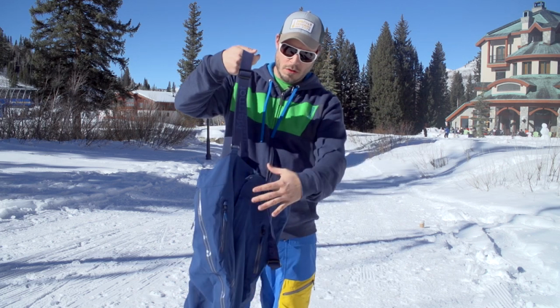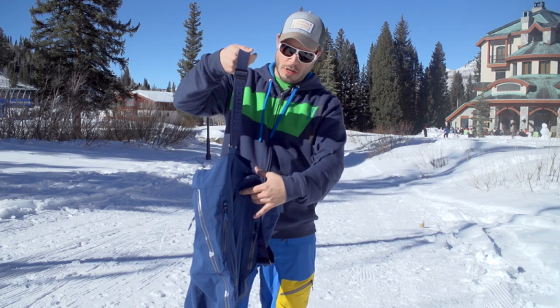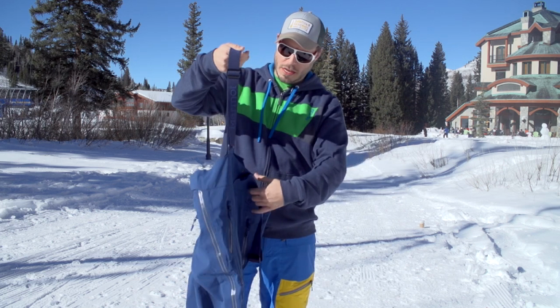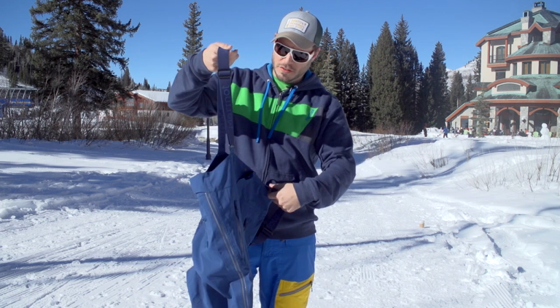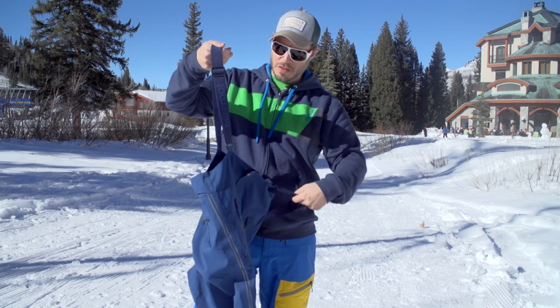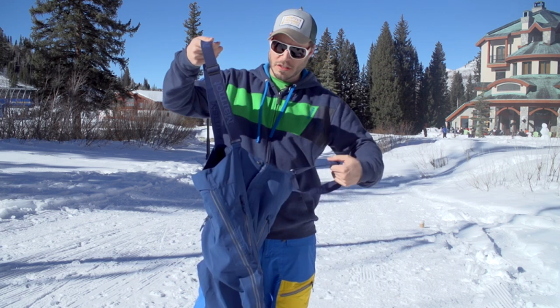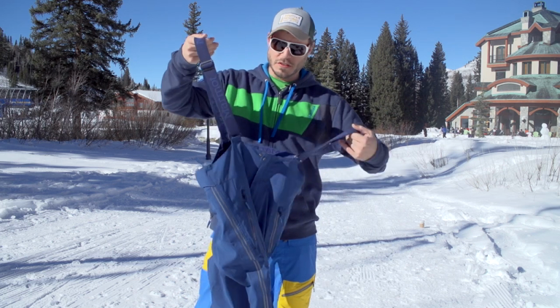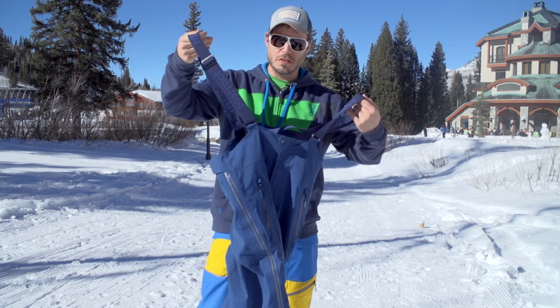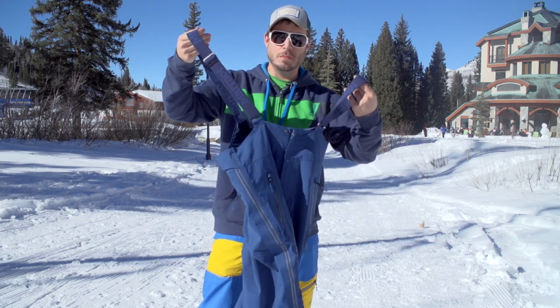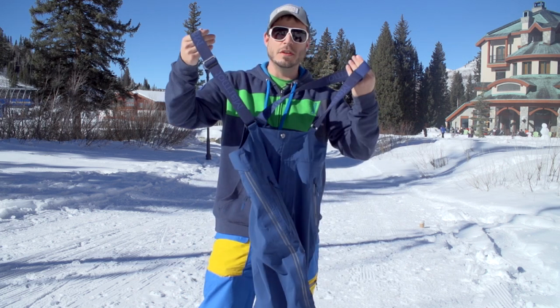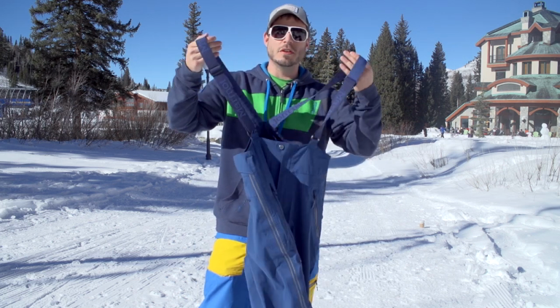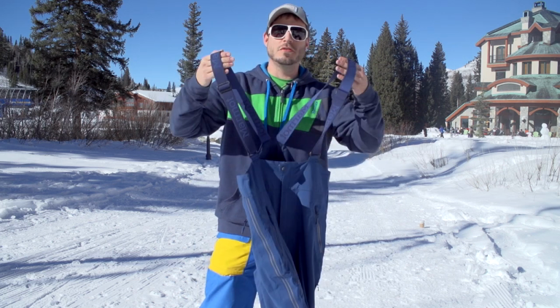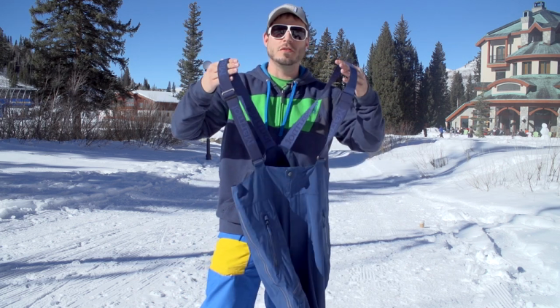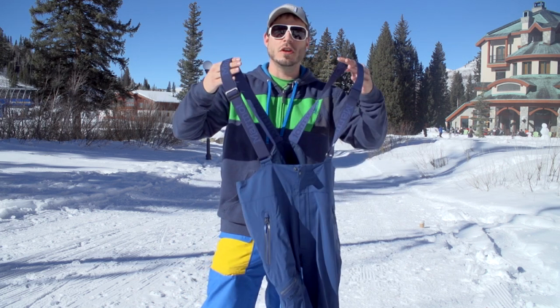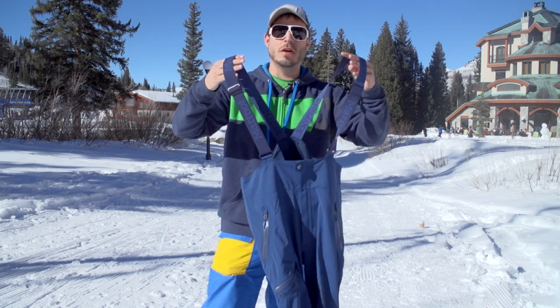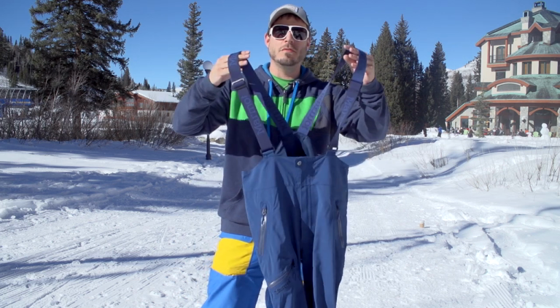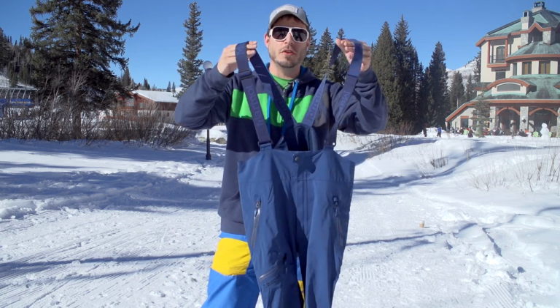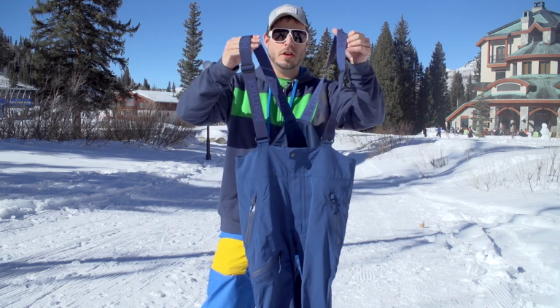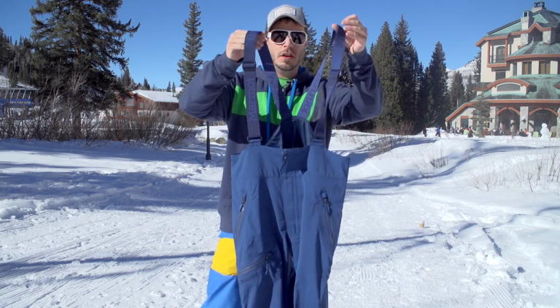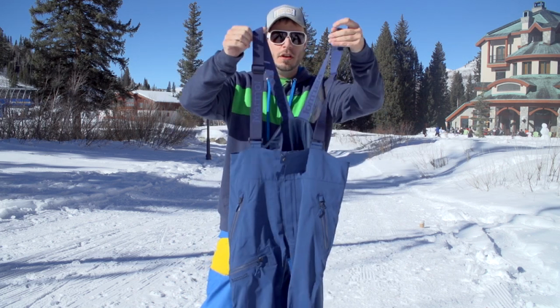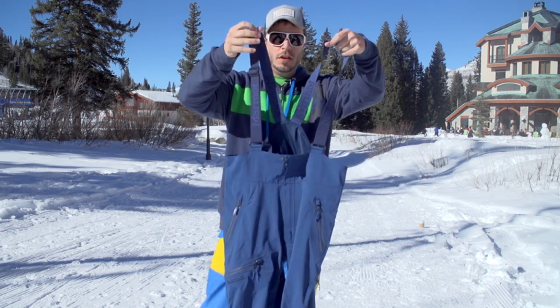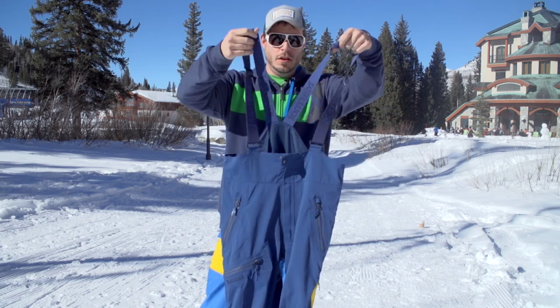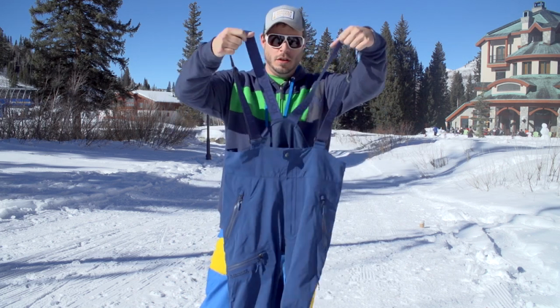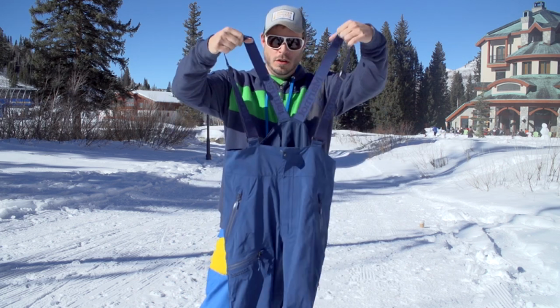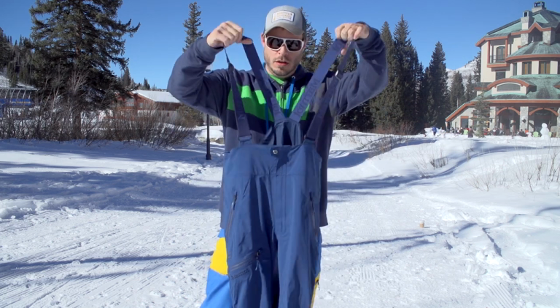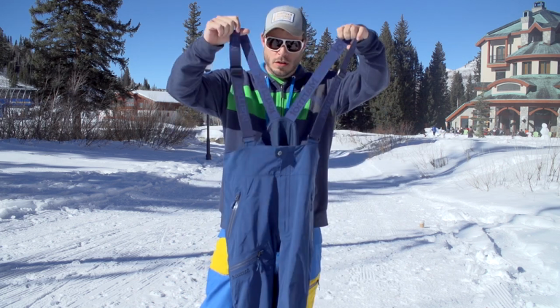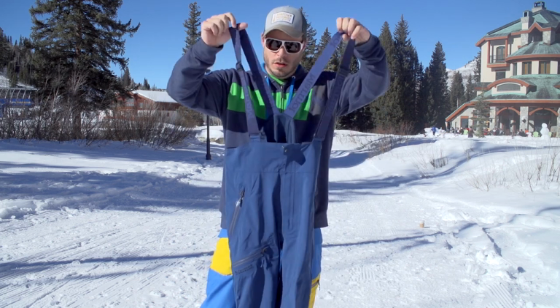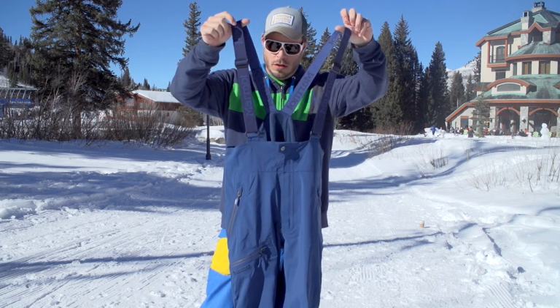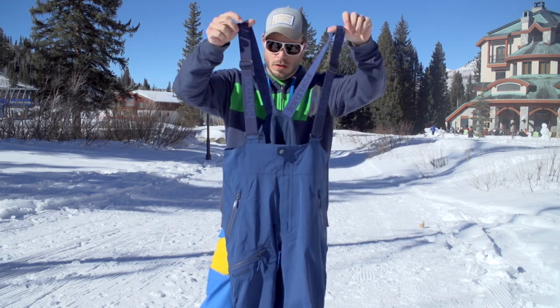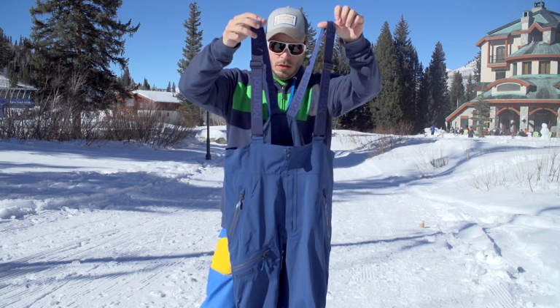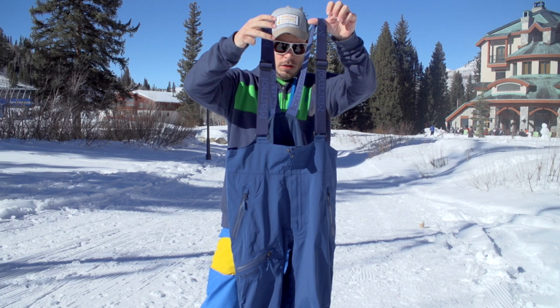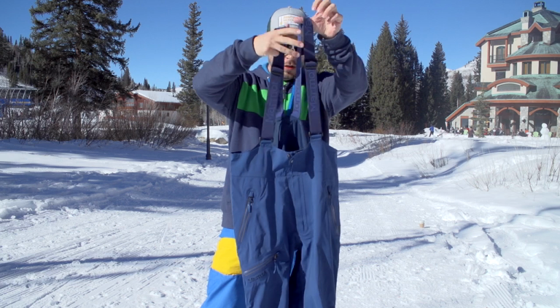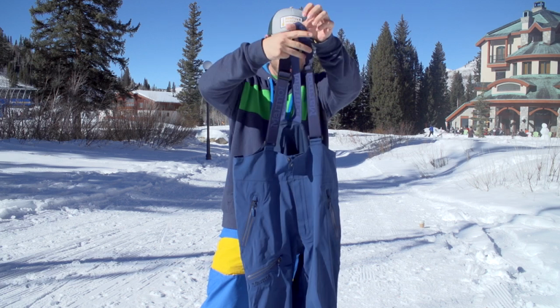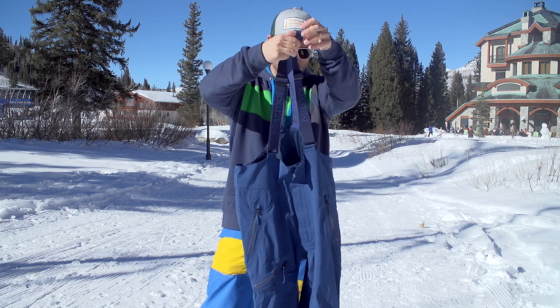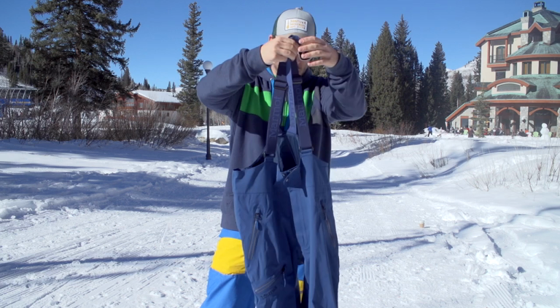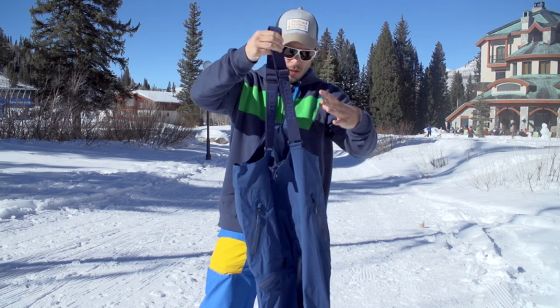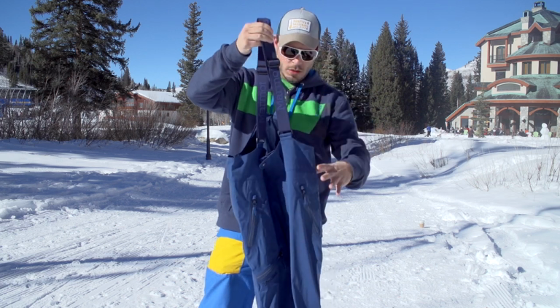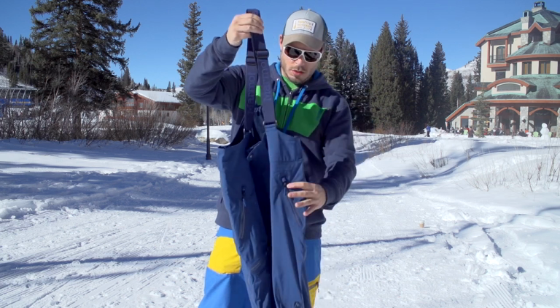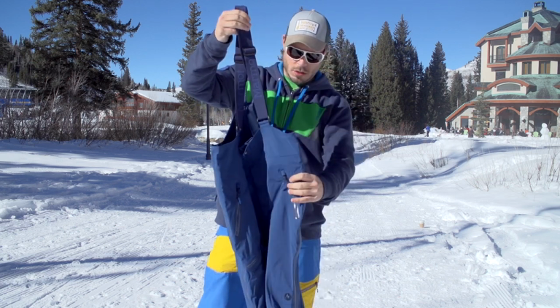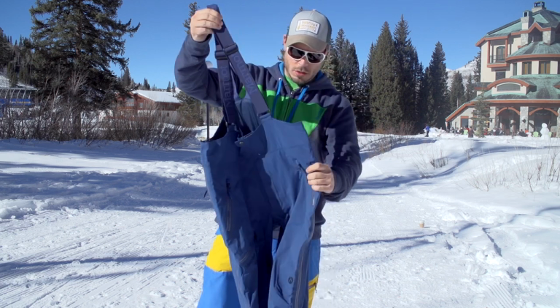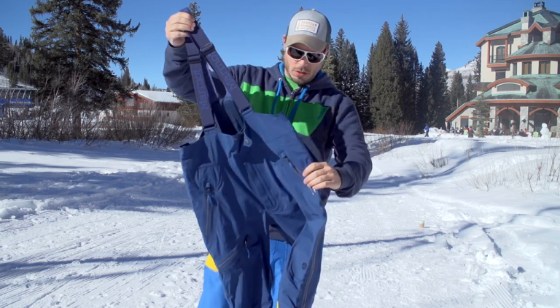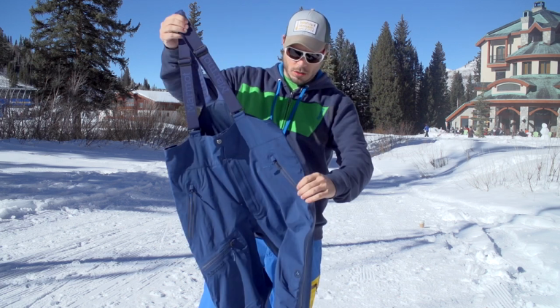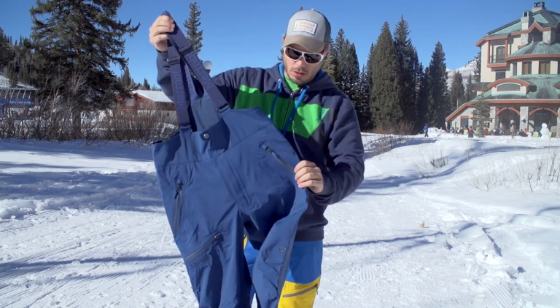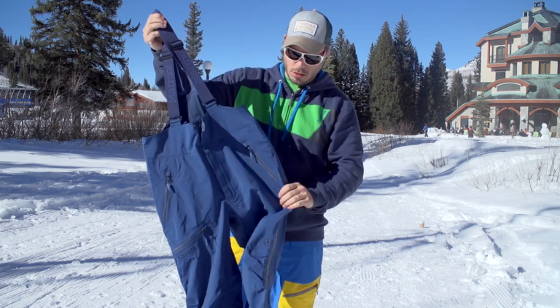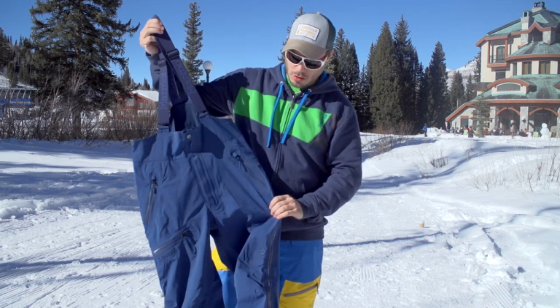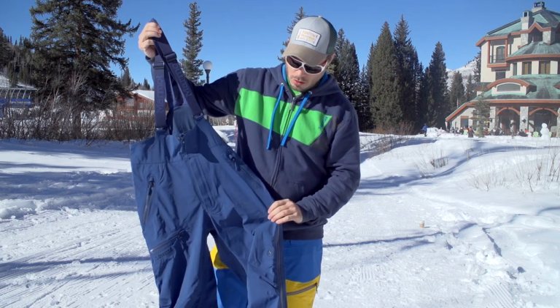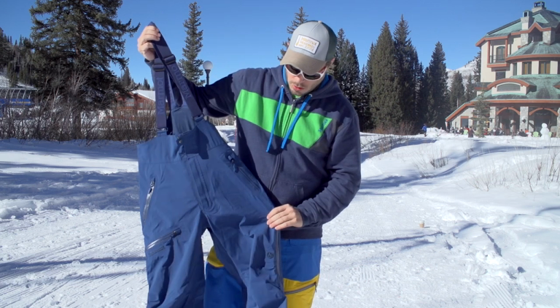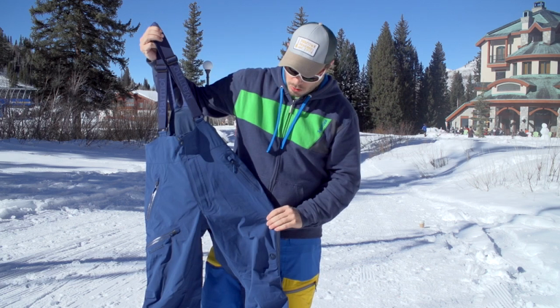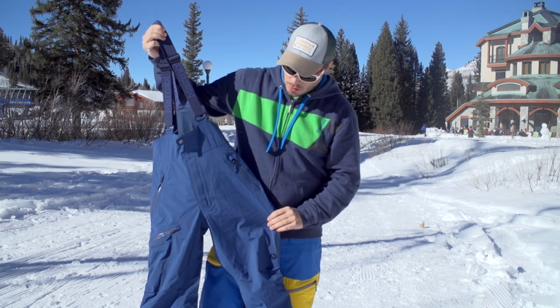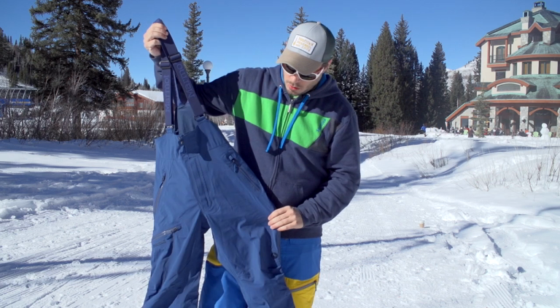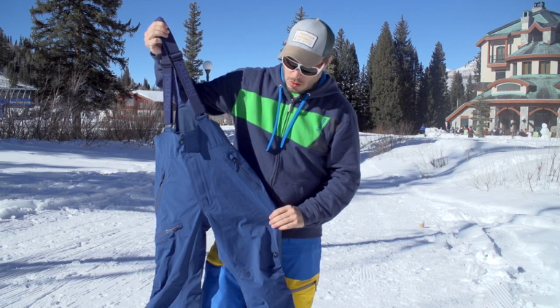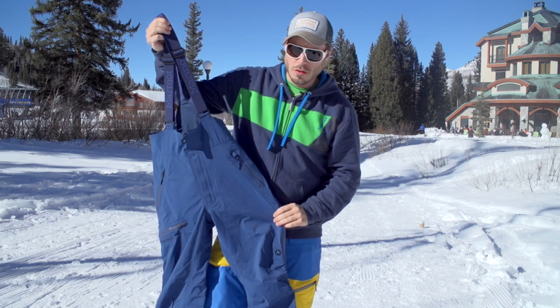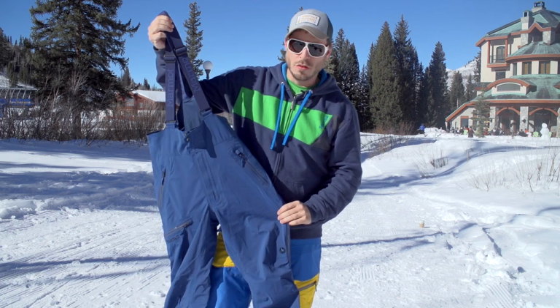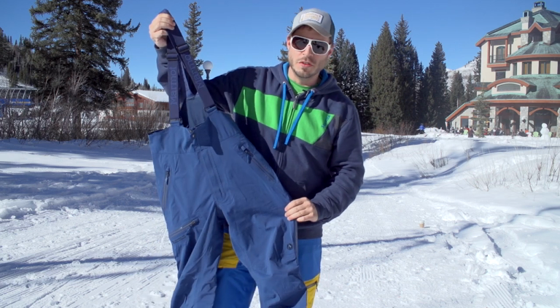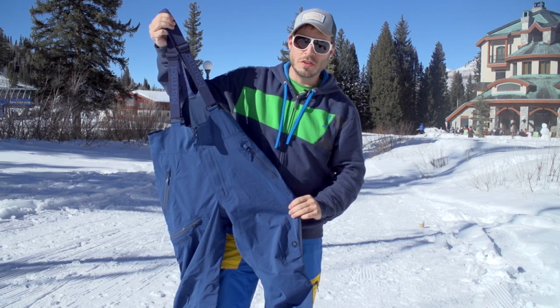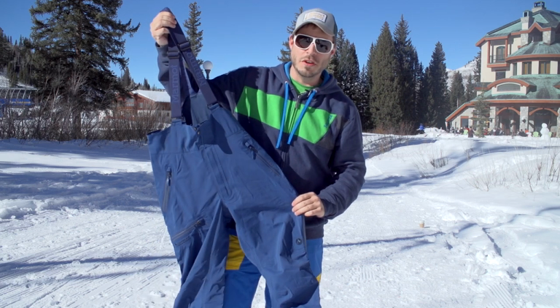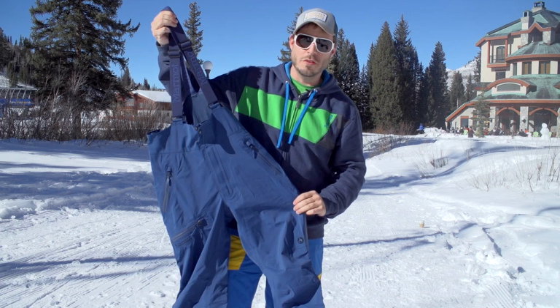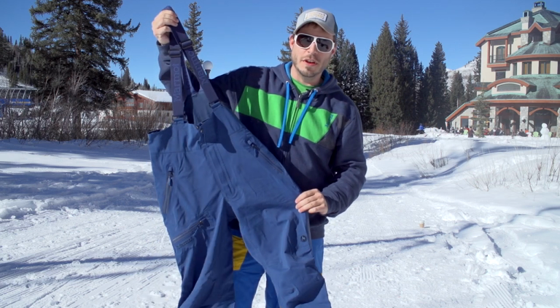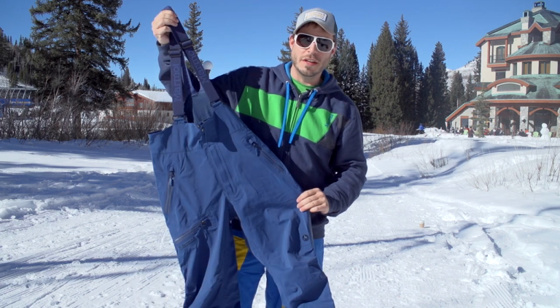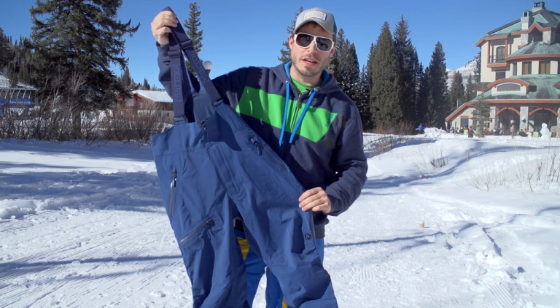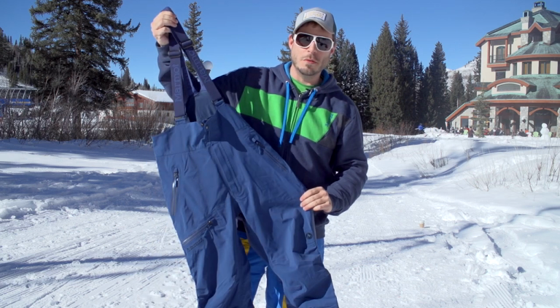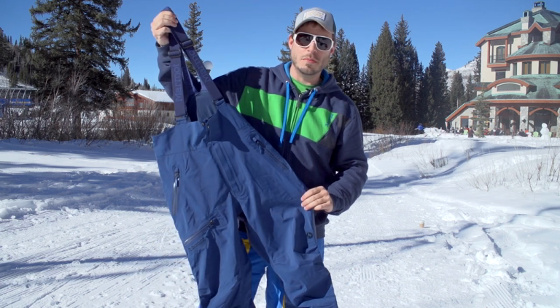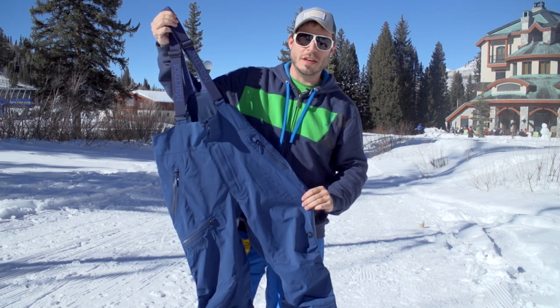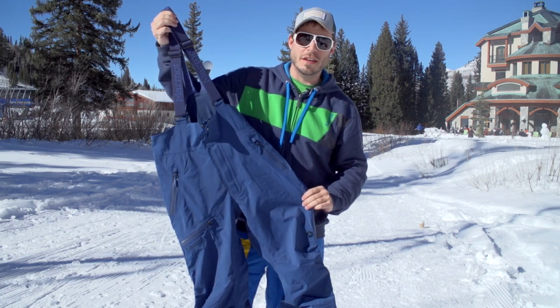Nice thick suspenders for comfort. The return of the Randon A pant.